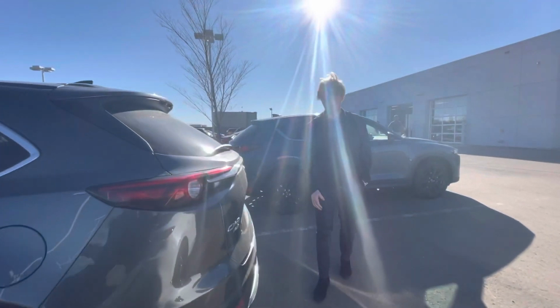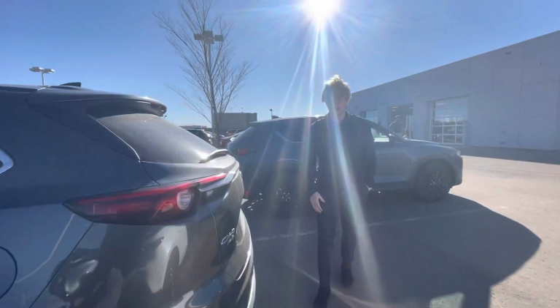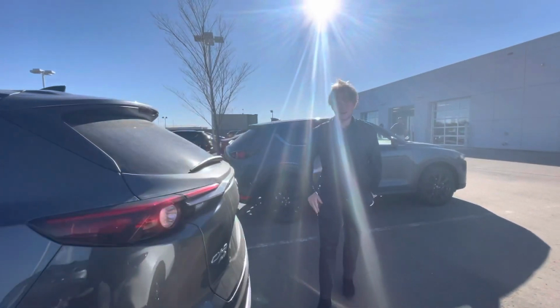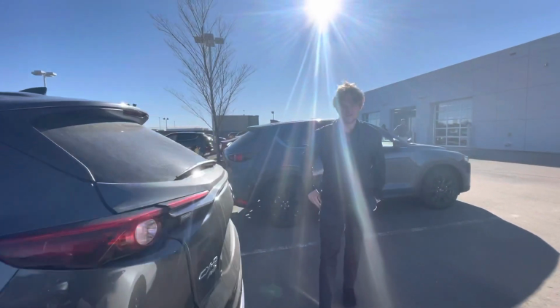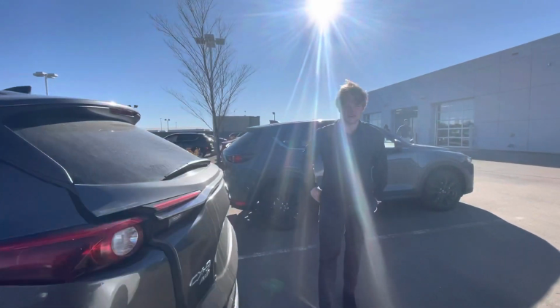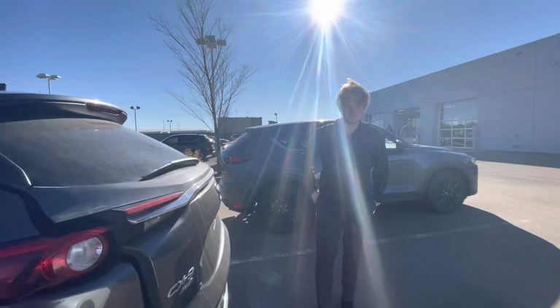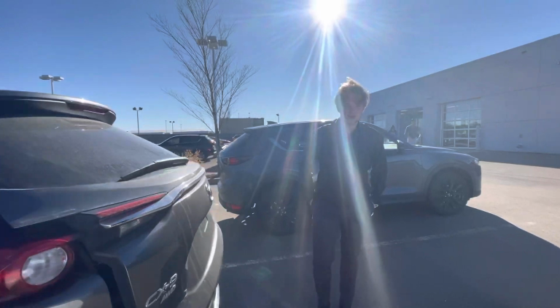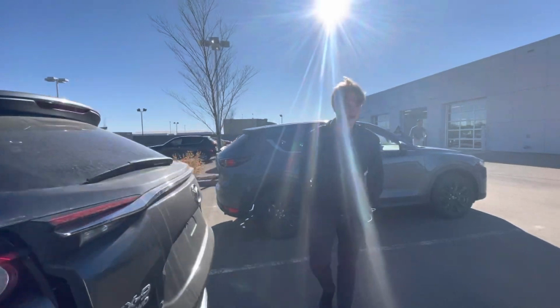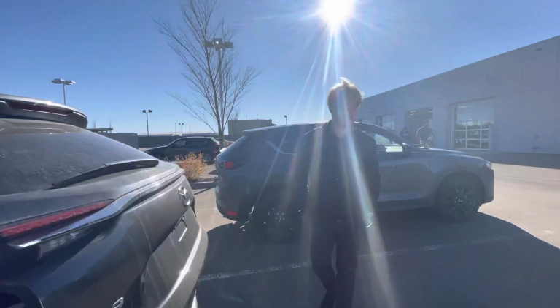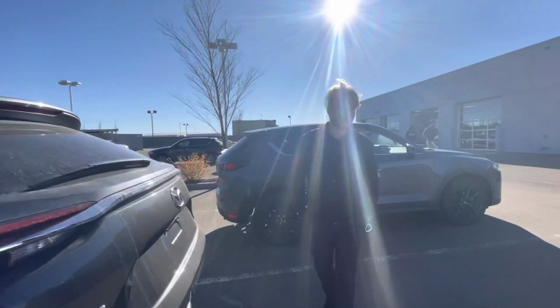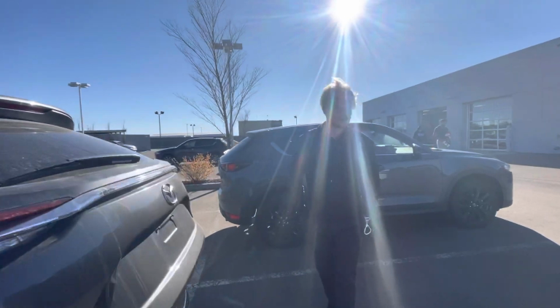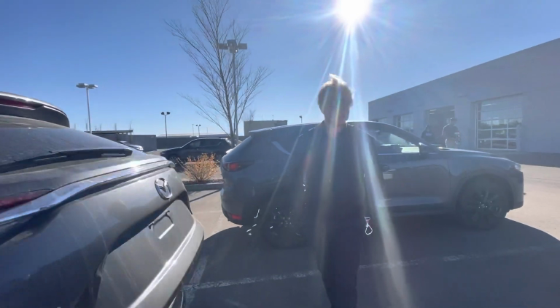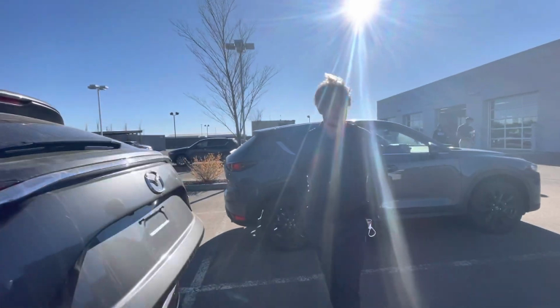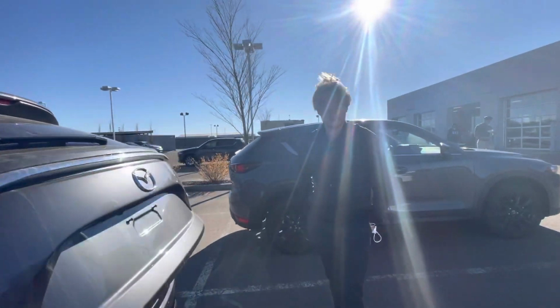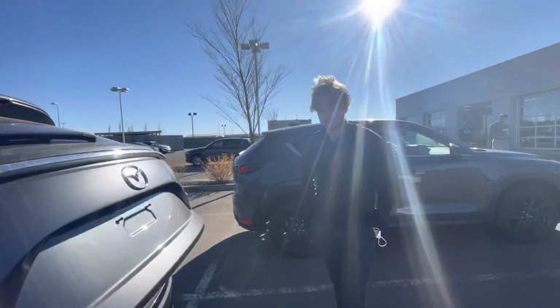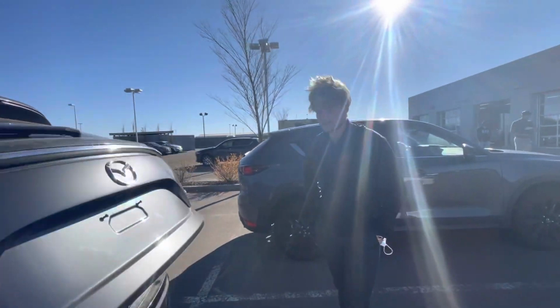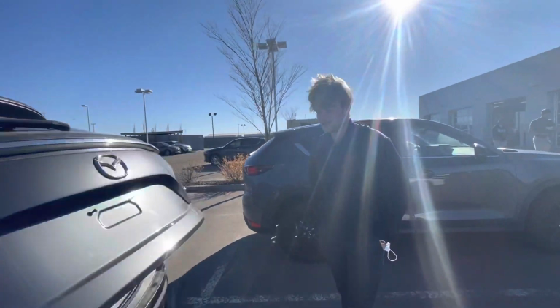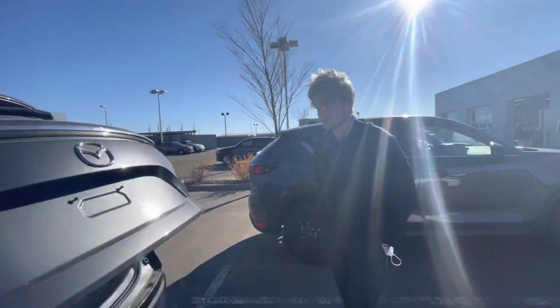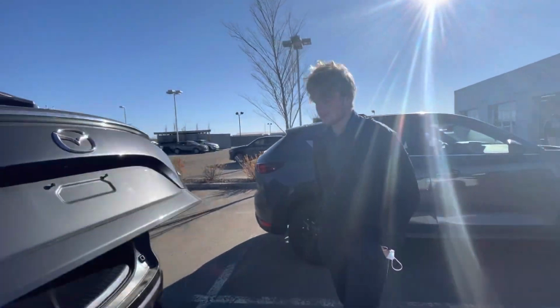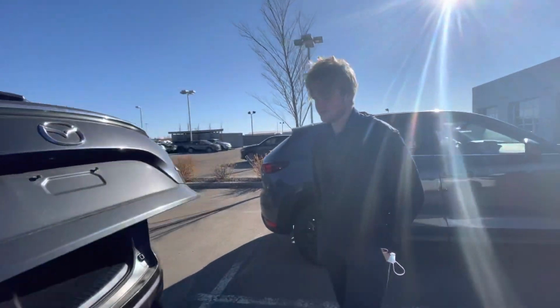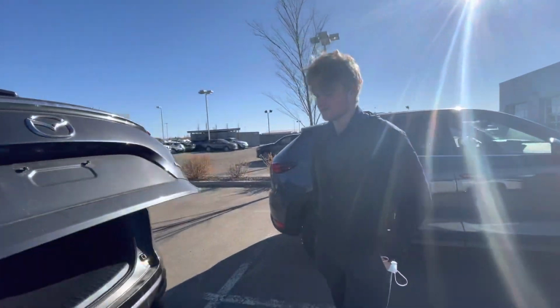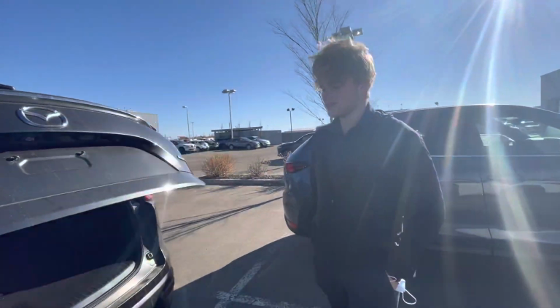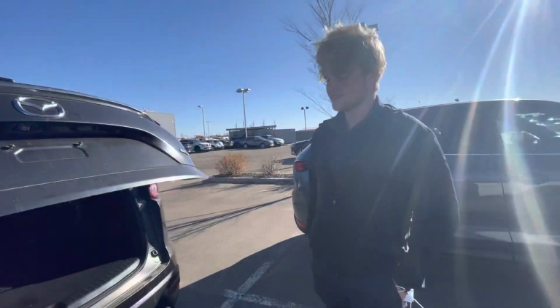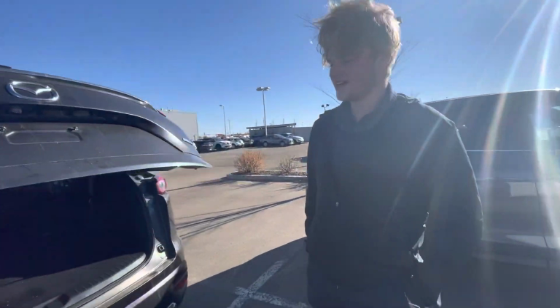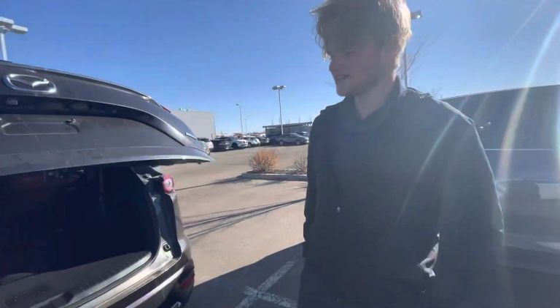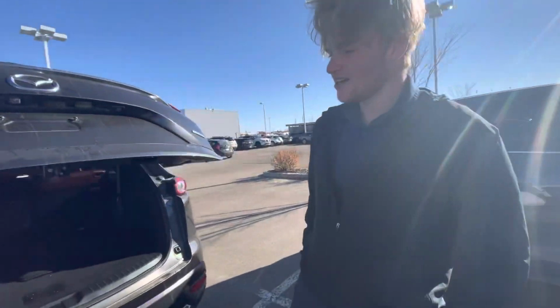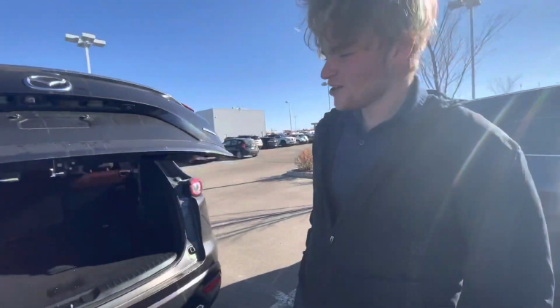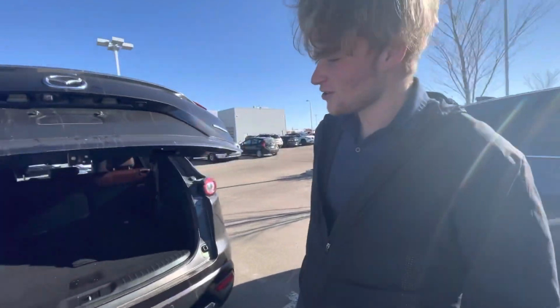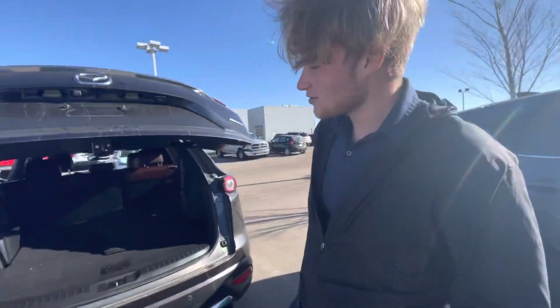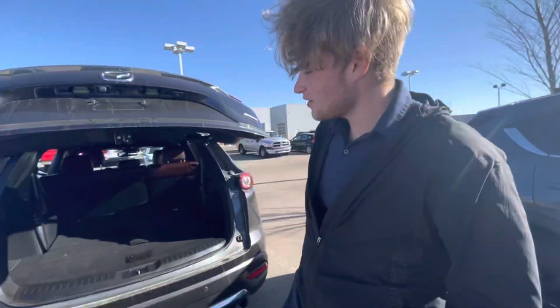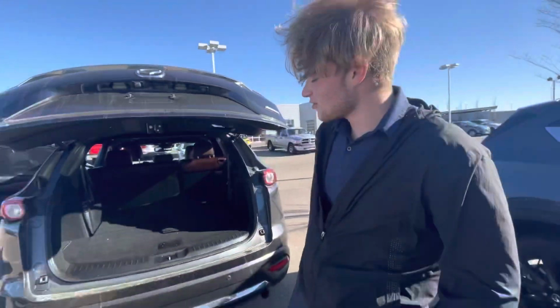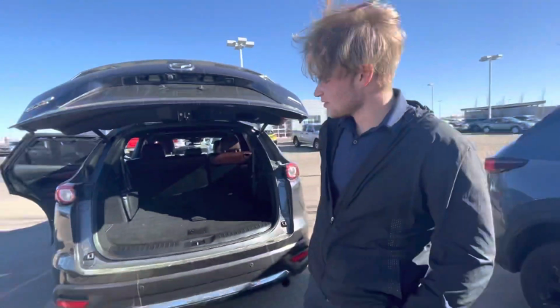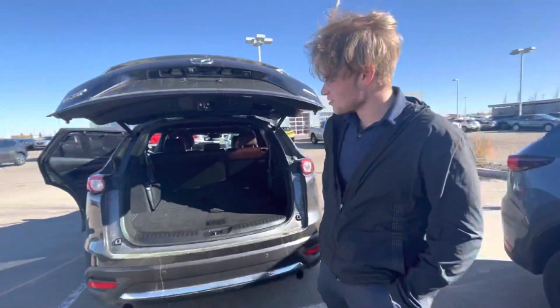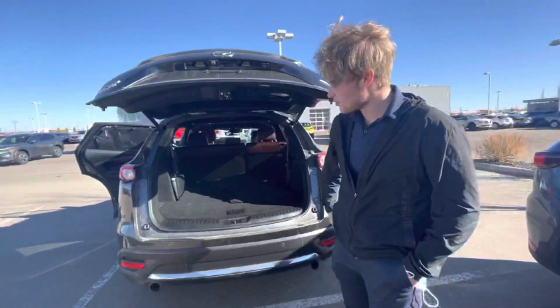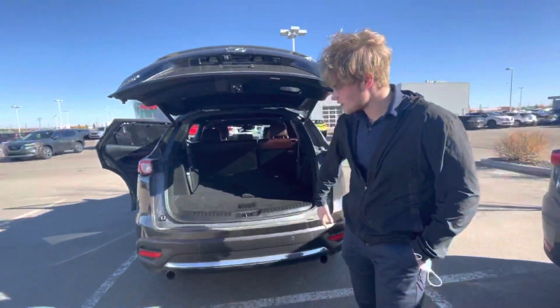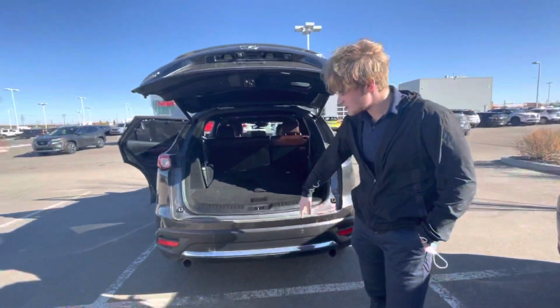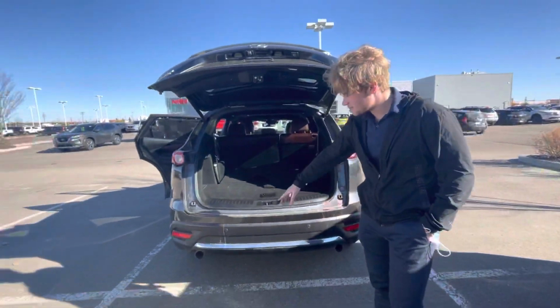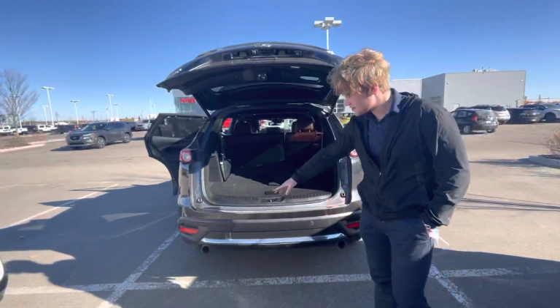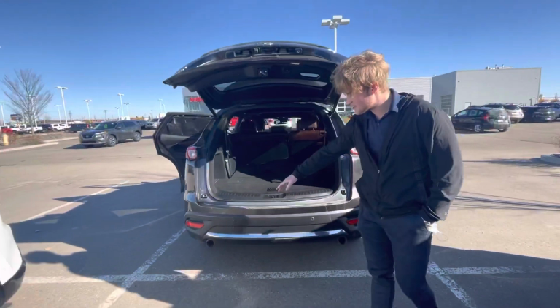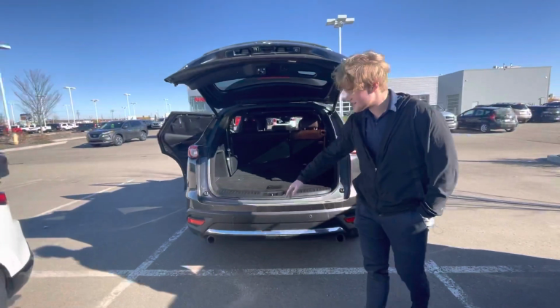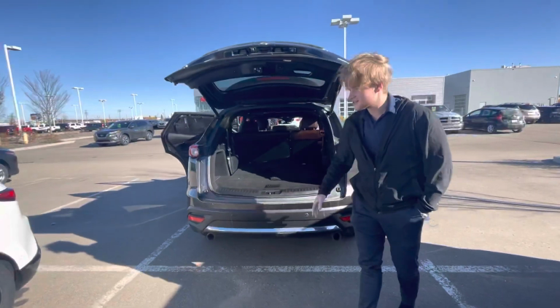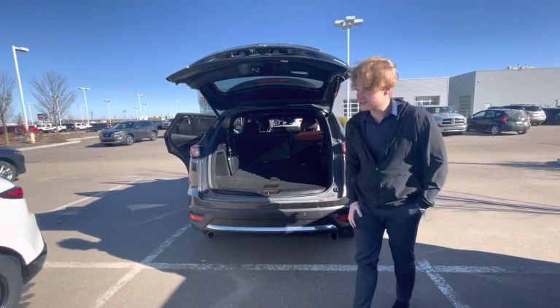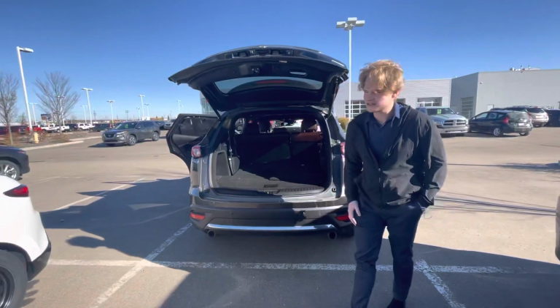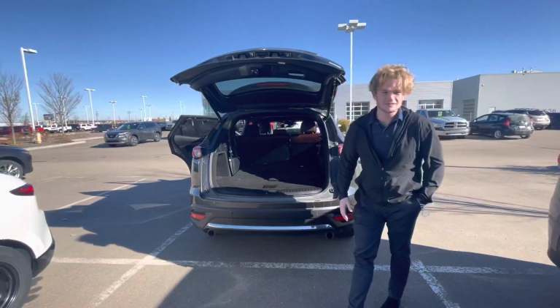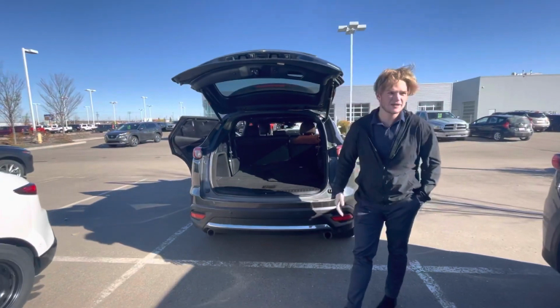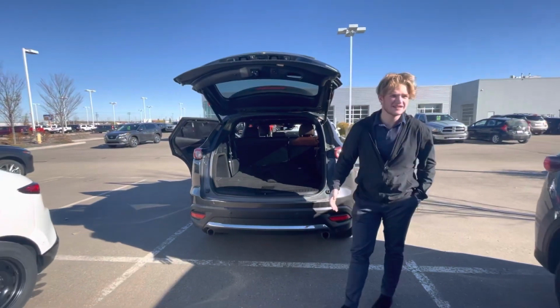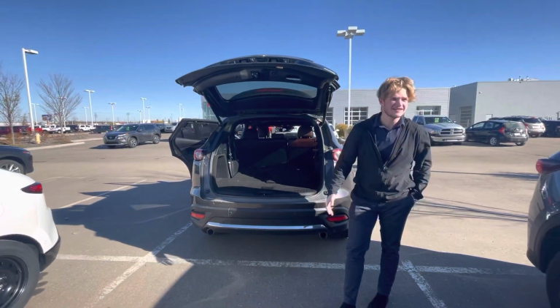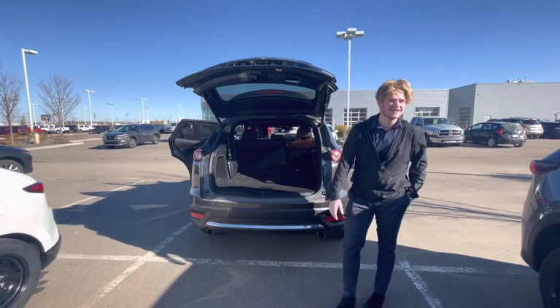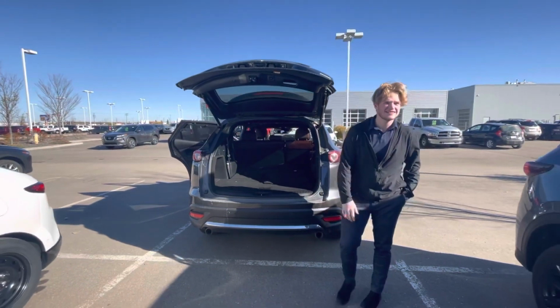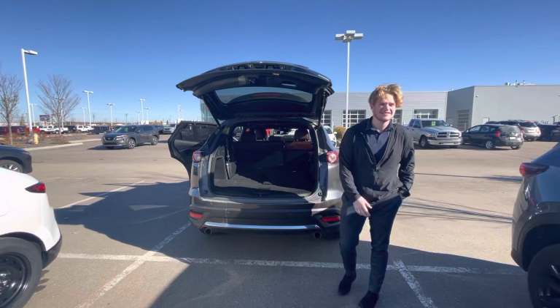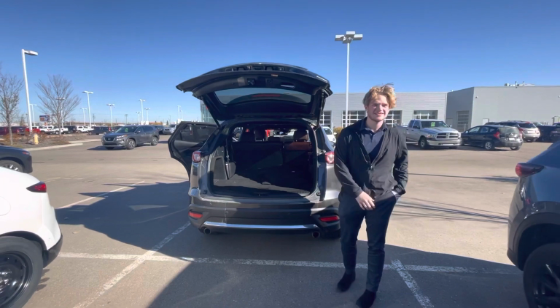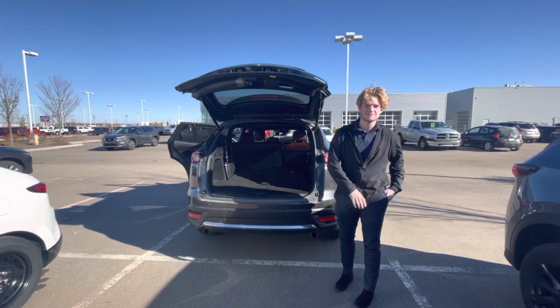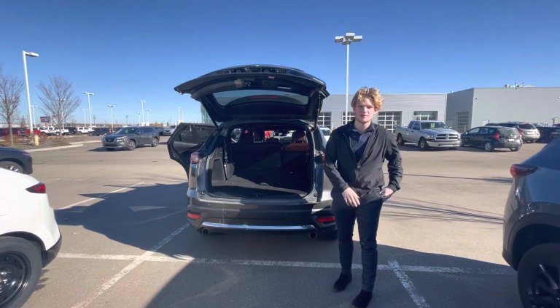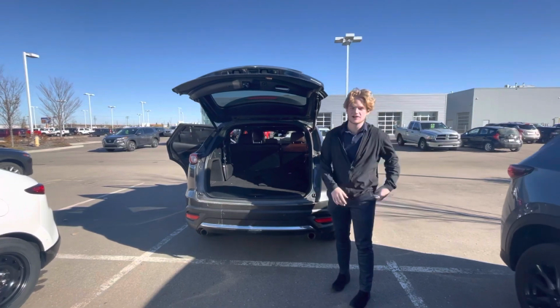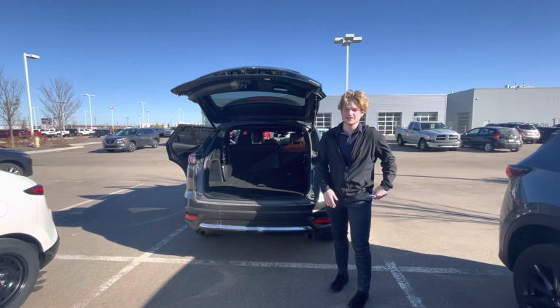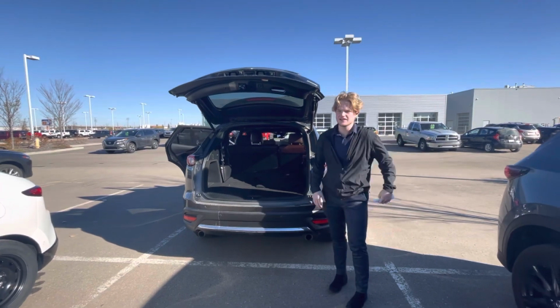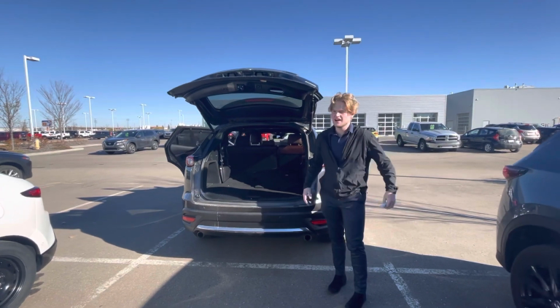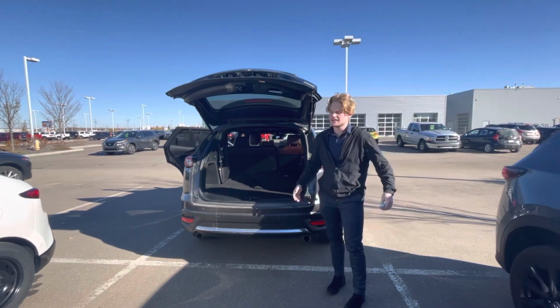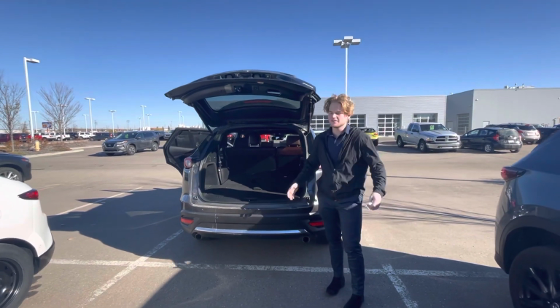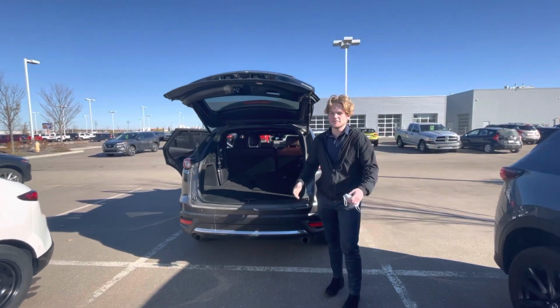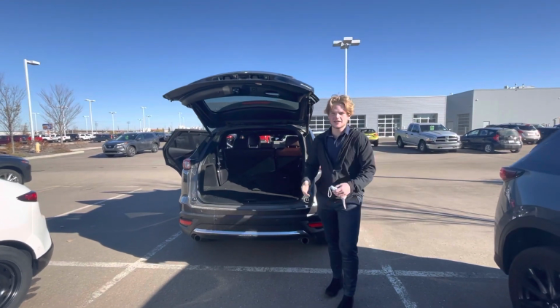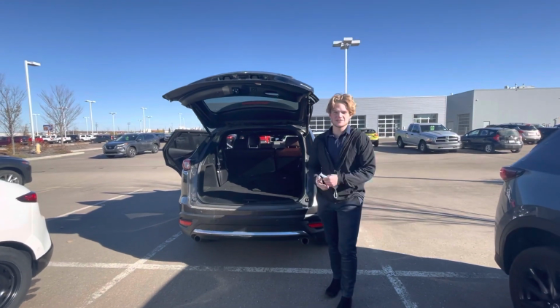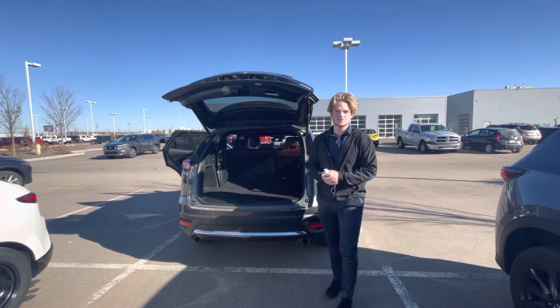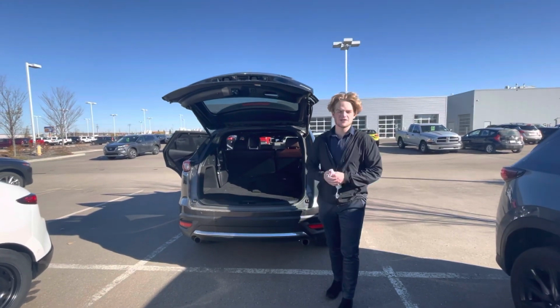You have your nice power-activated liftgate, makes it real nice. You also get your rear proximity sensors, they just make it nice for ease of parking.